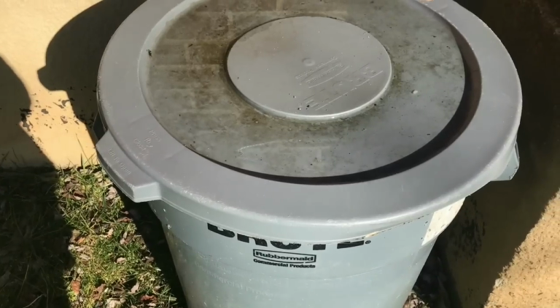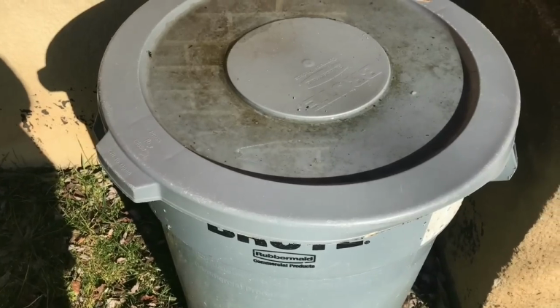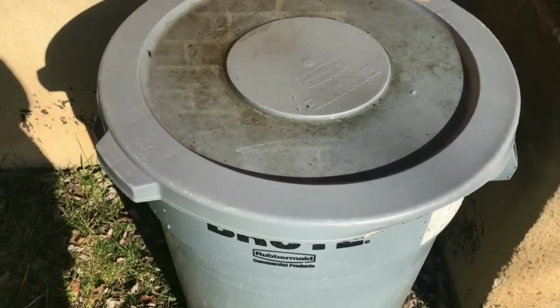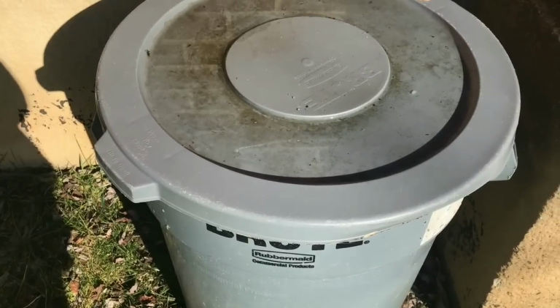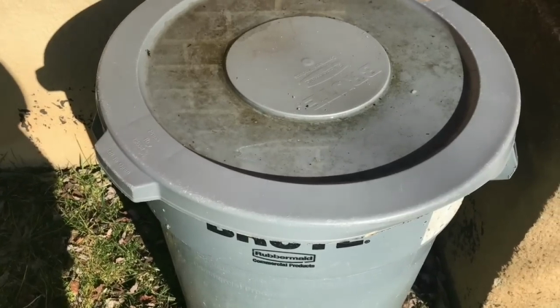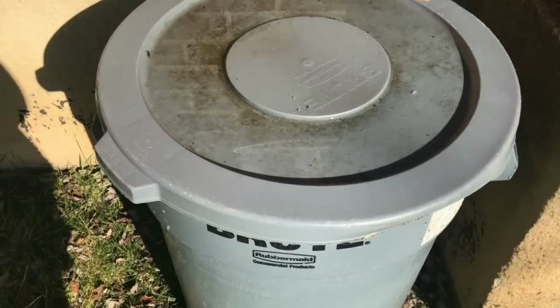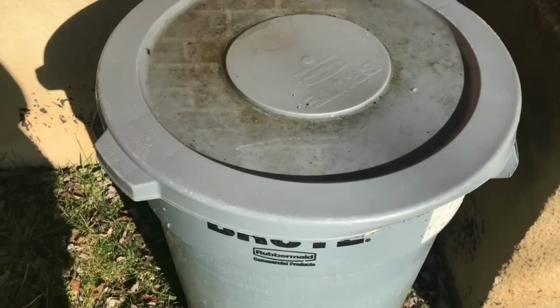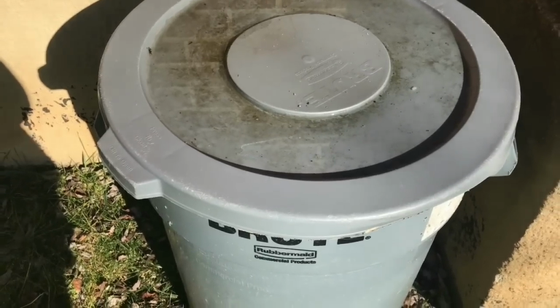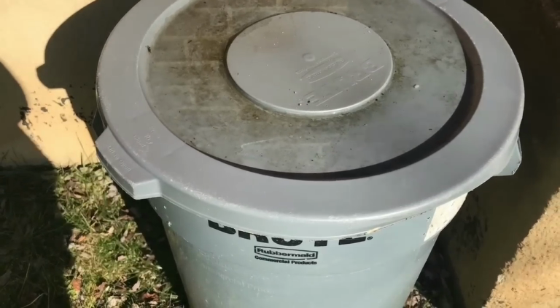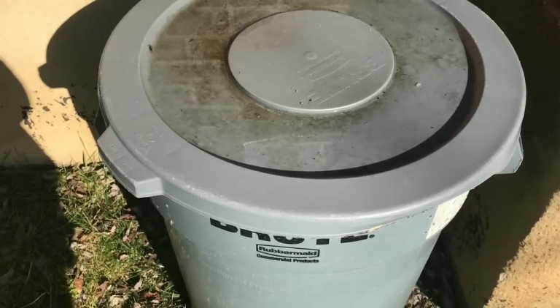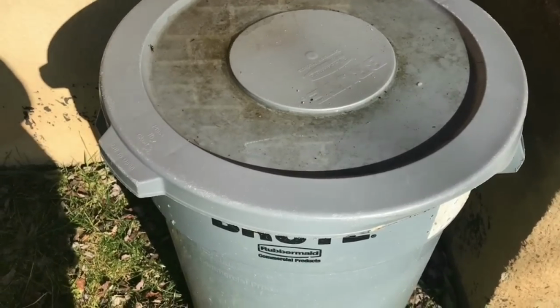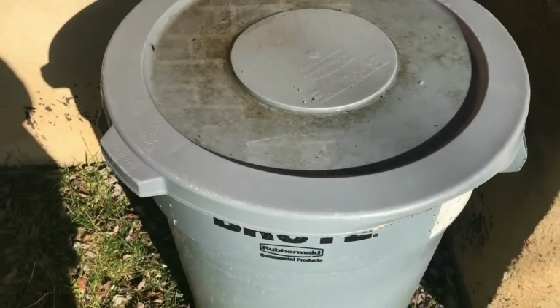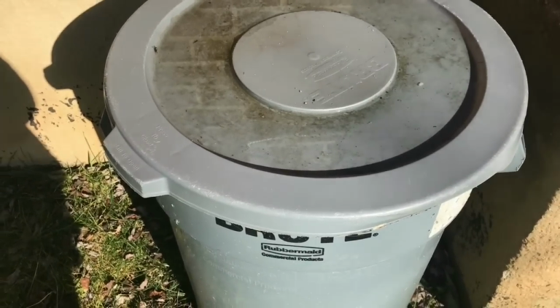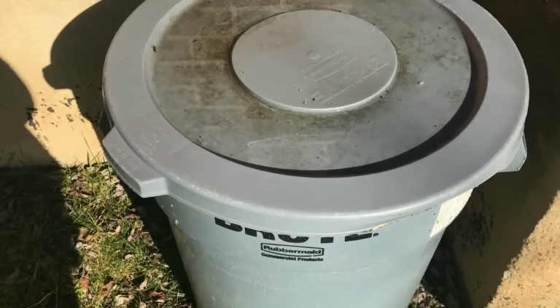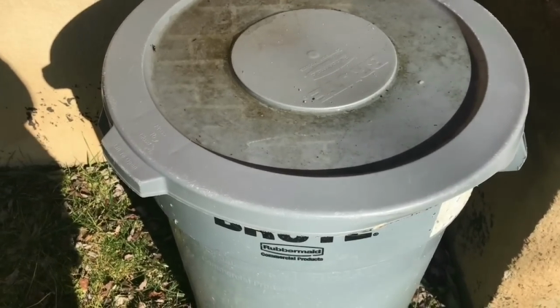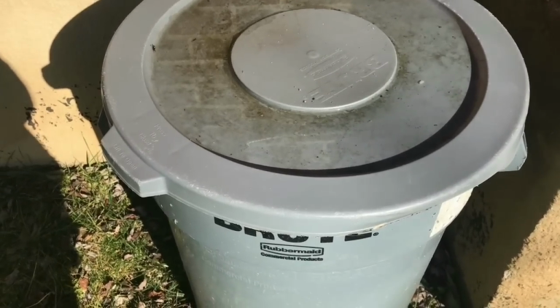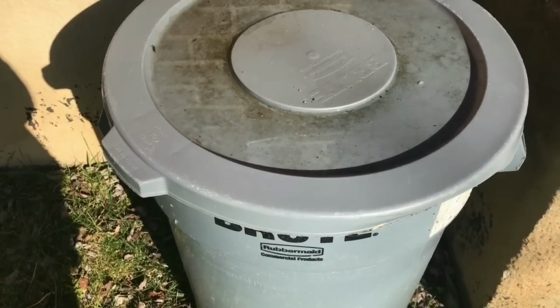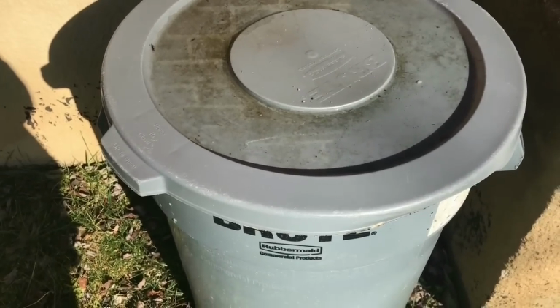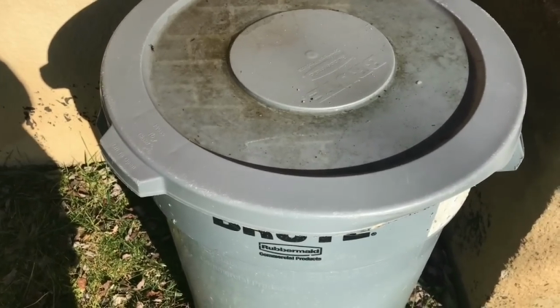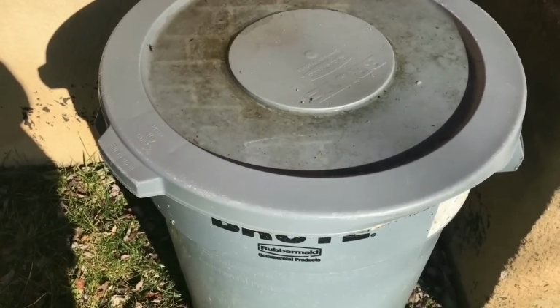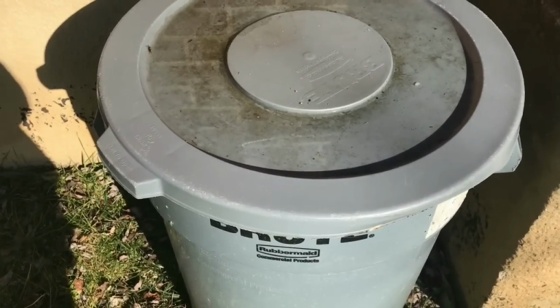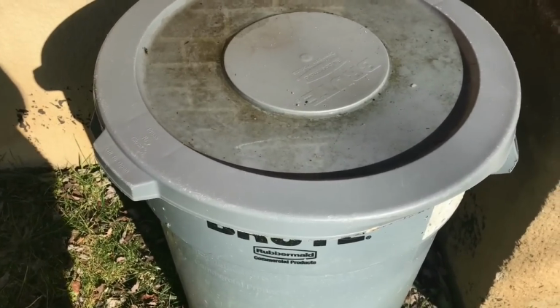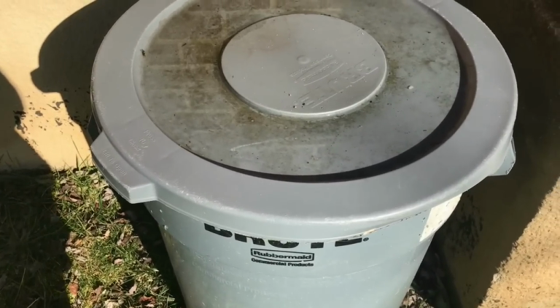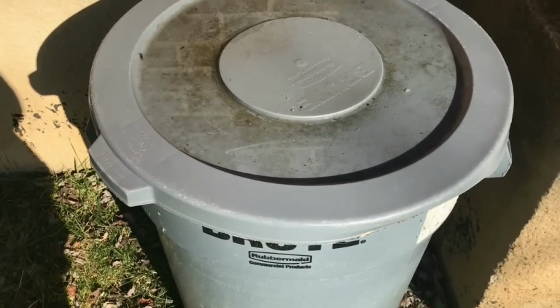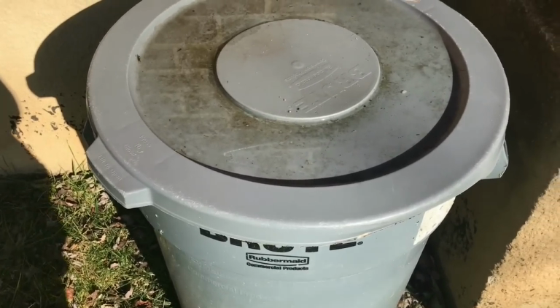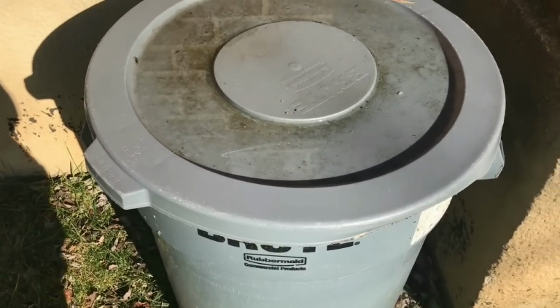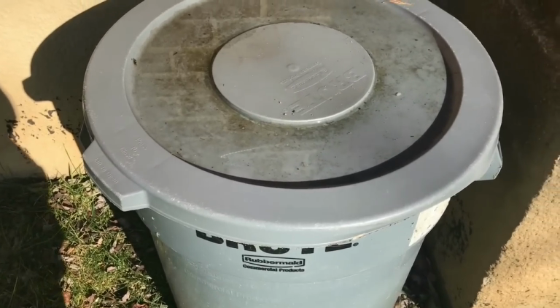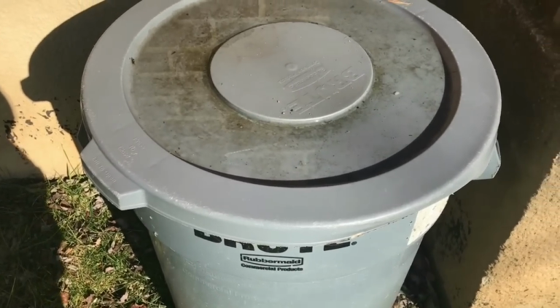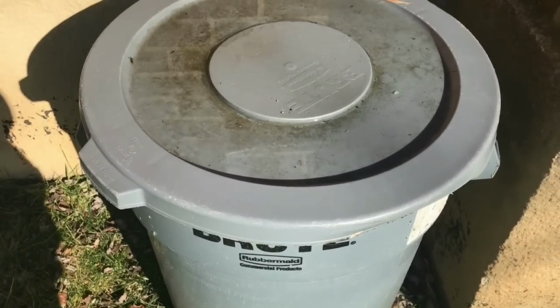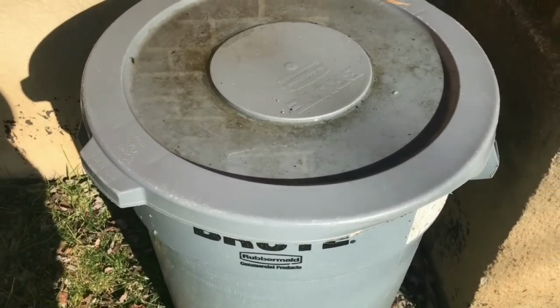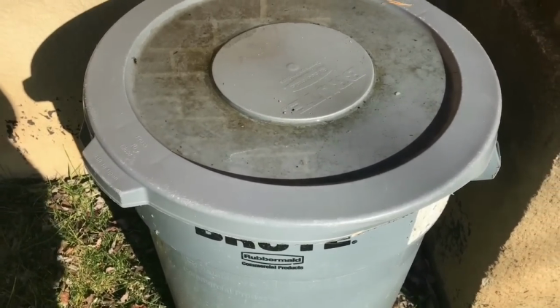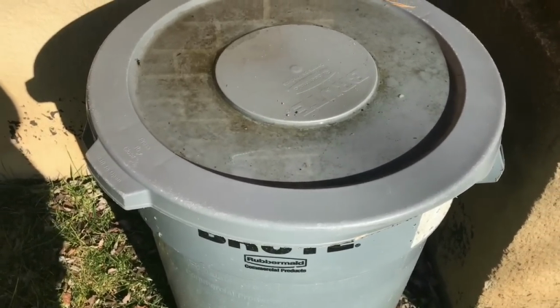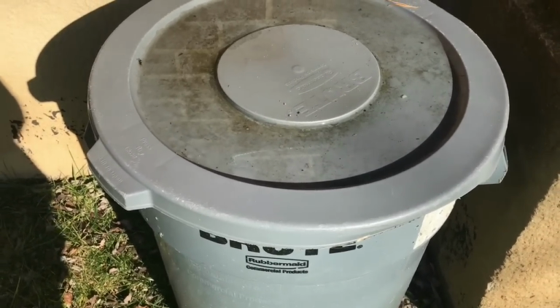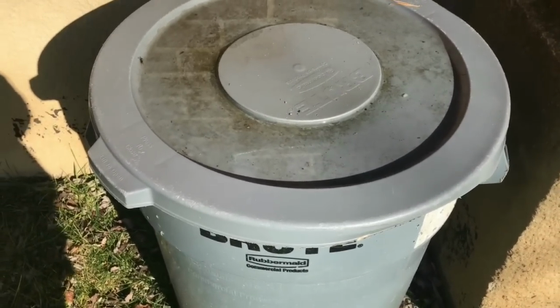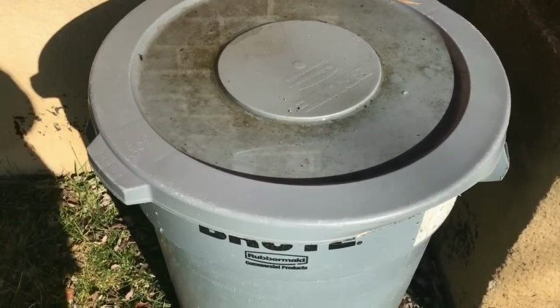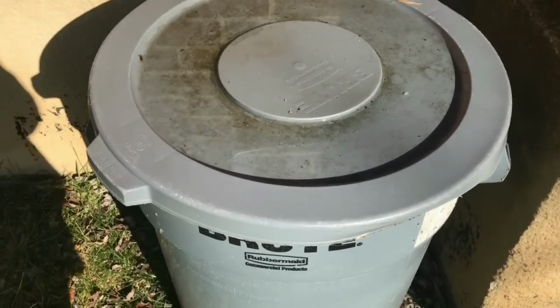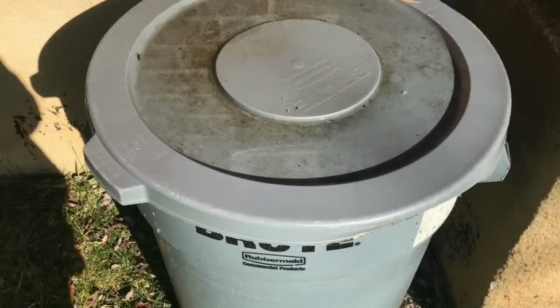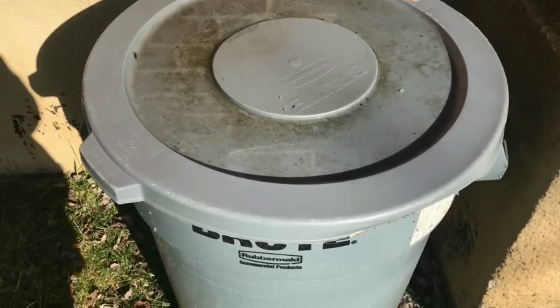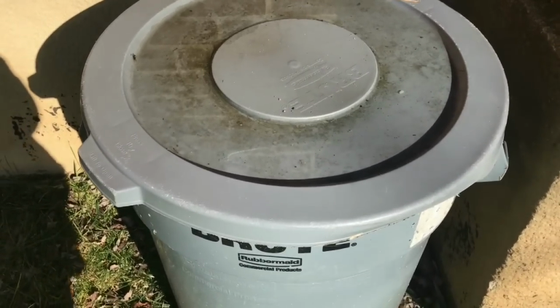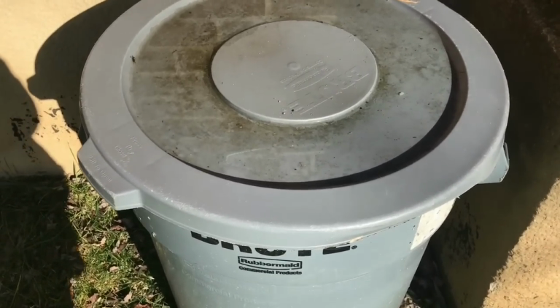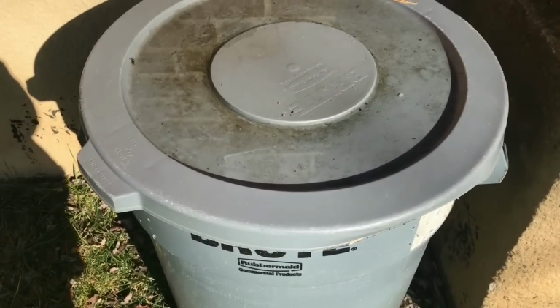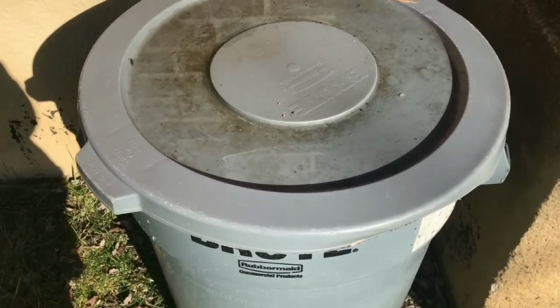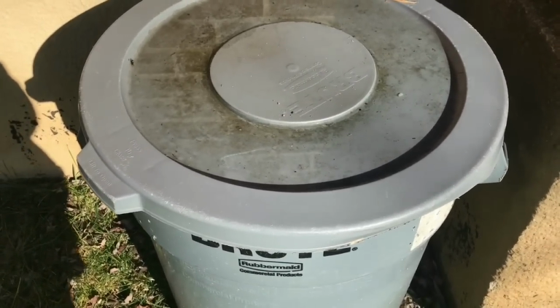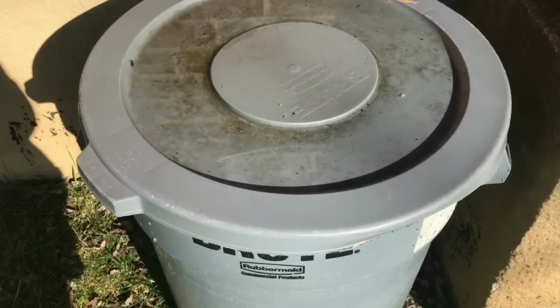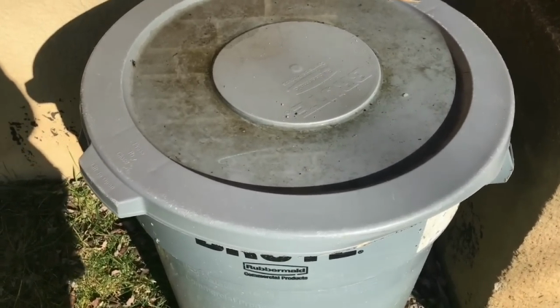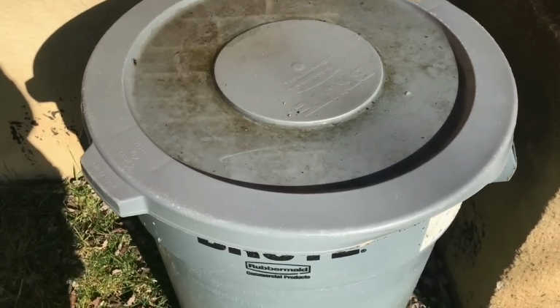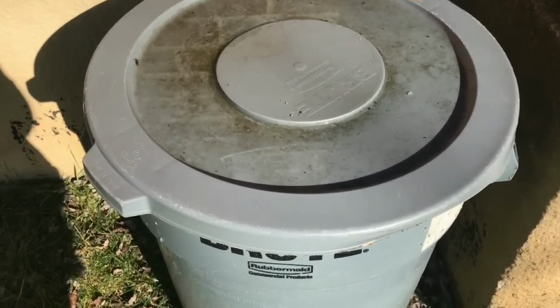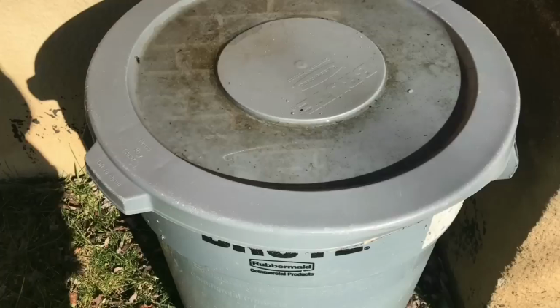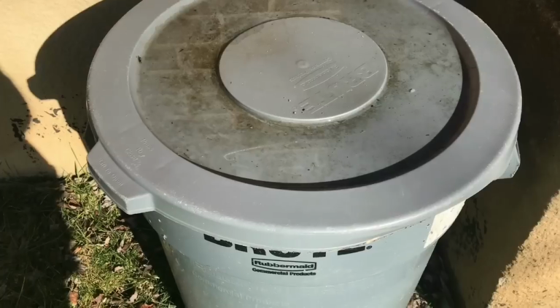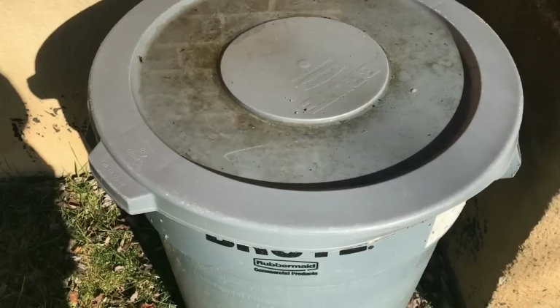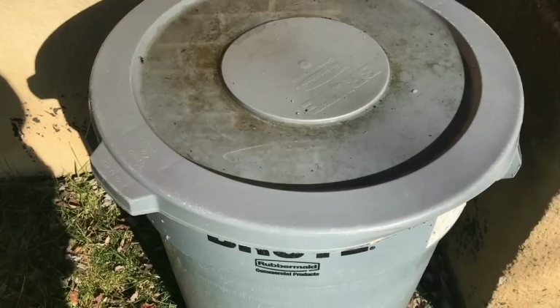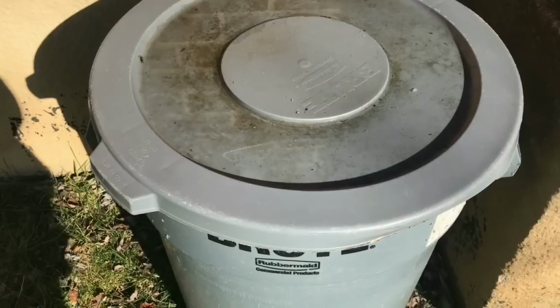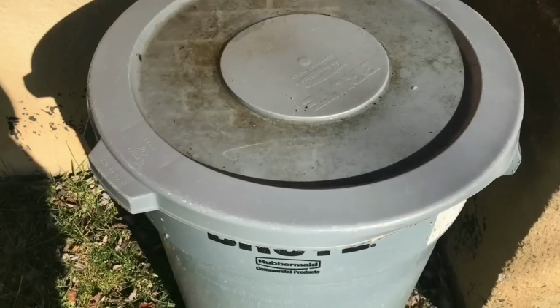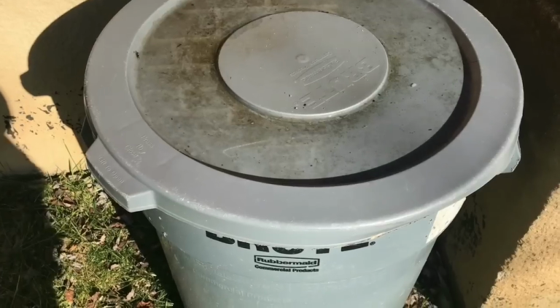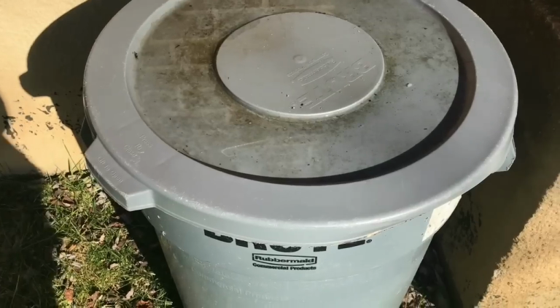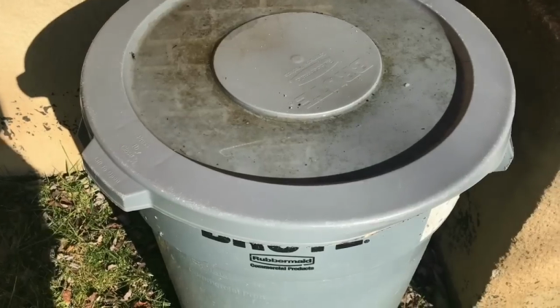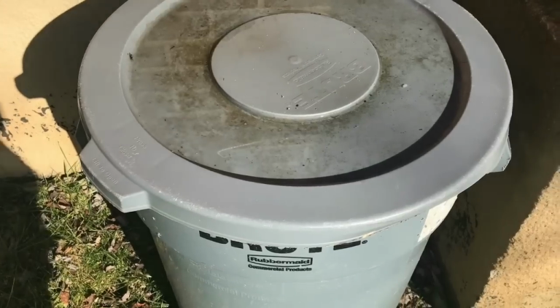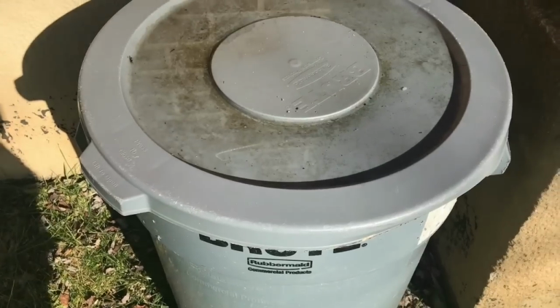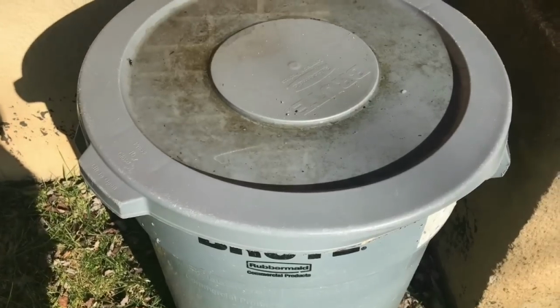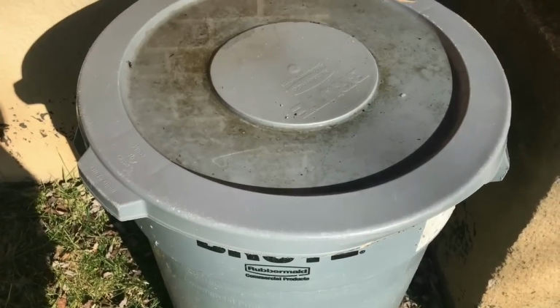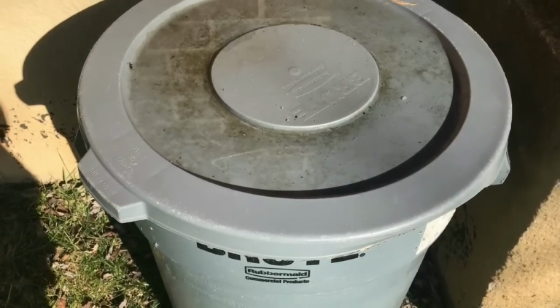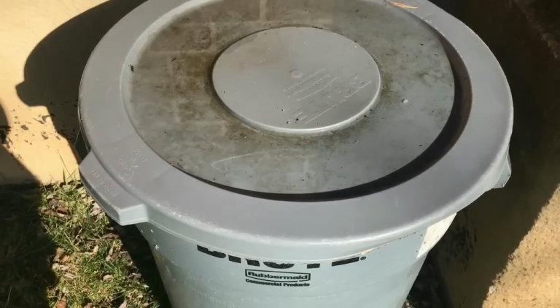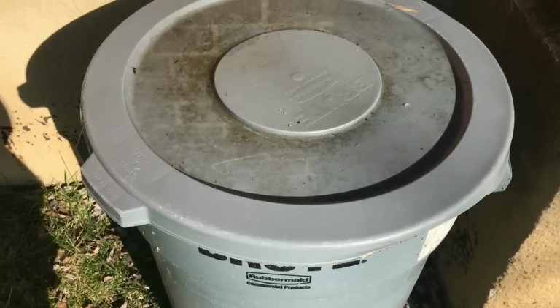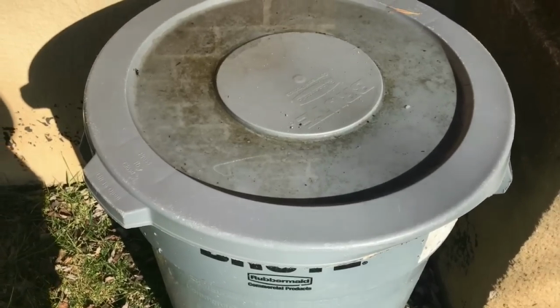Hey everybody, it's Emily the Crazy Worm Lady. I'm here today with our overwintering bin for an overdue update.